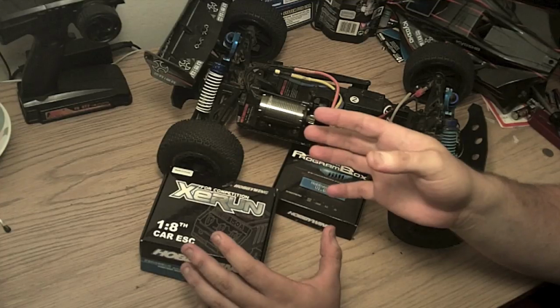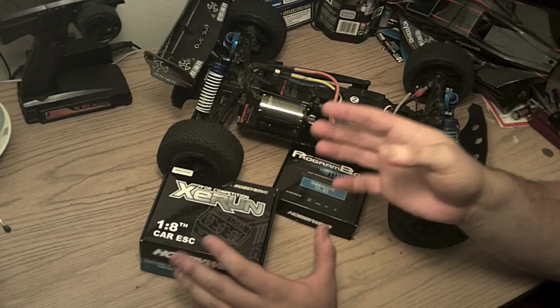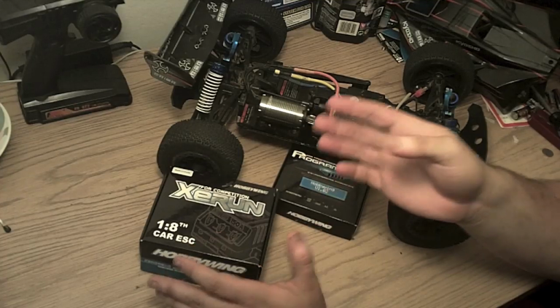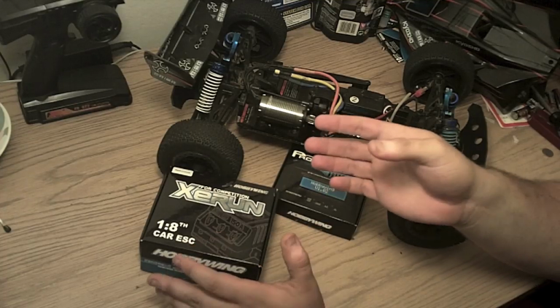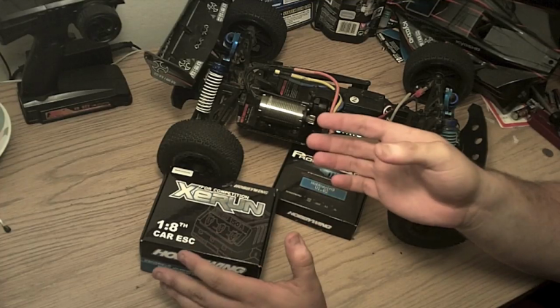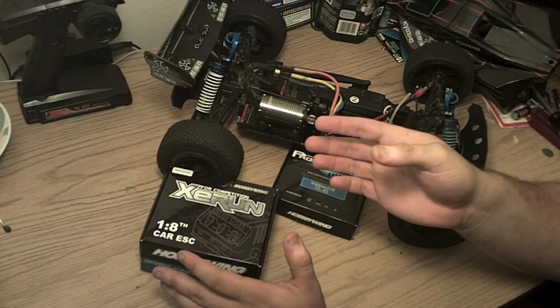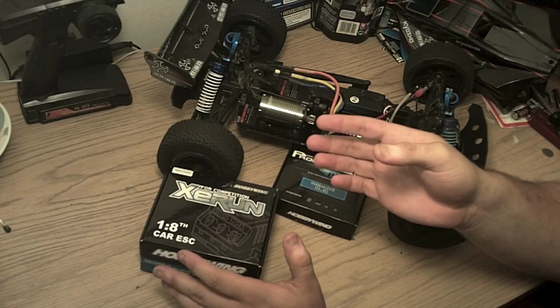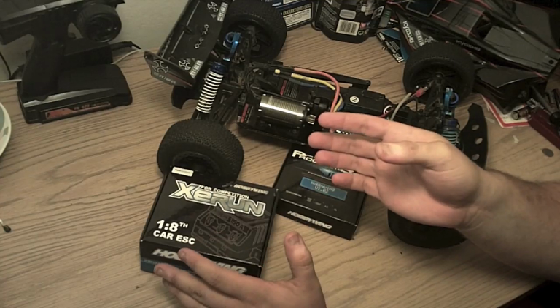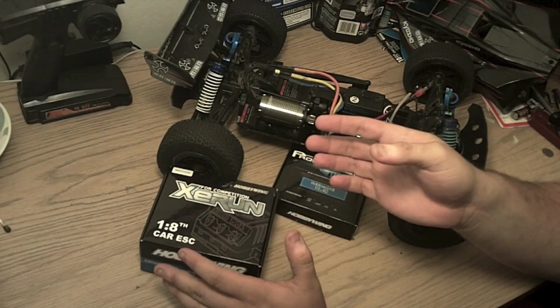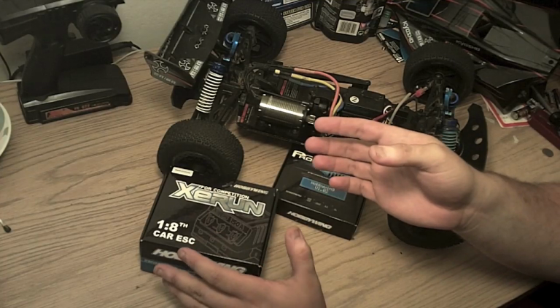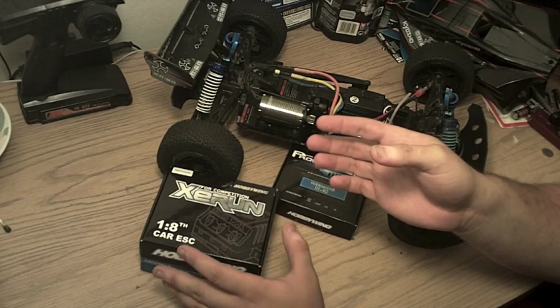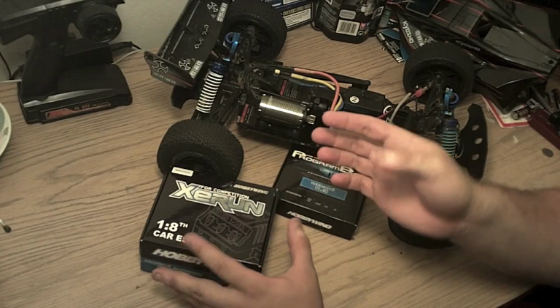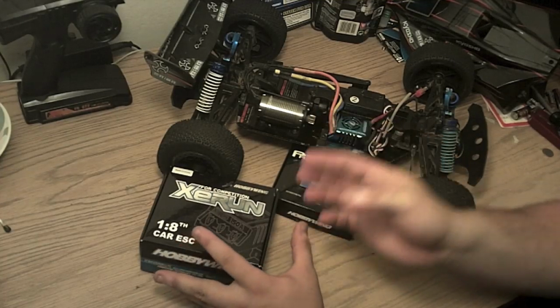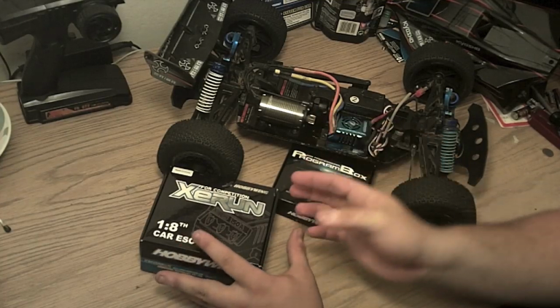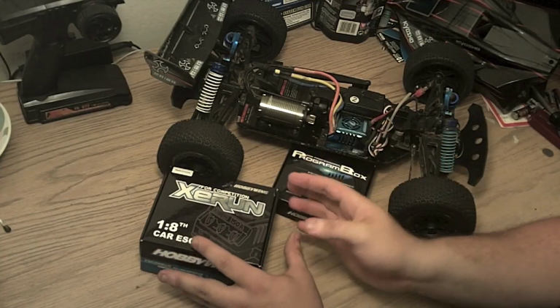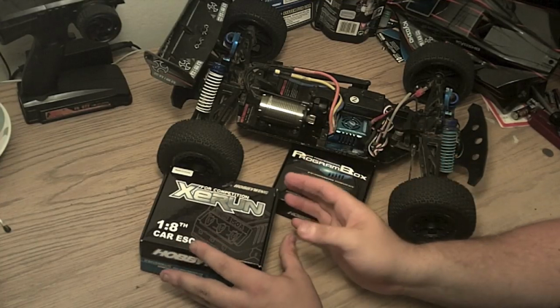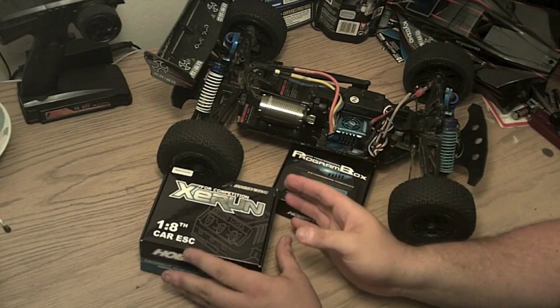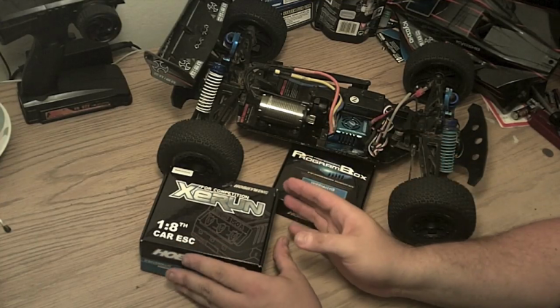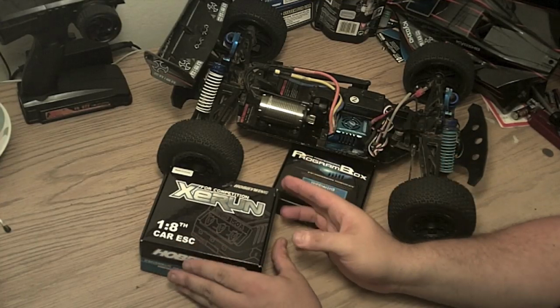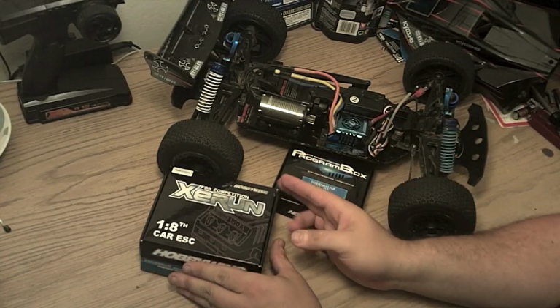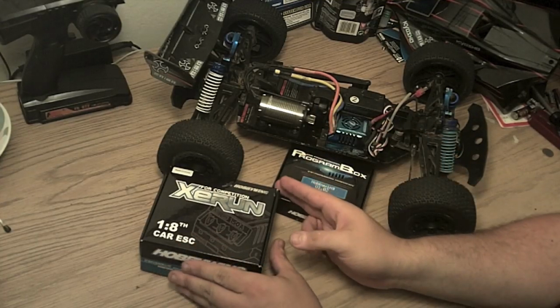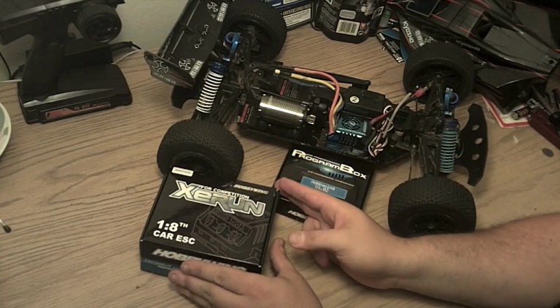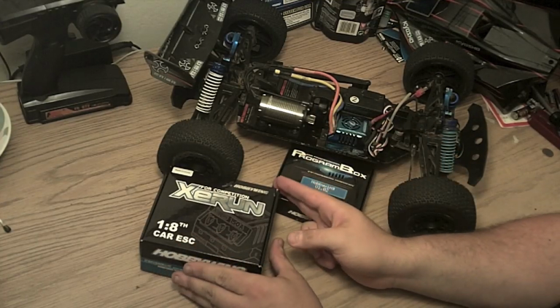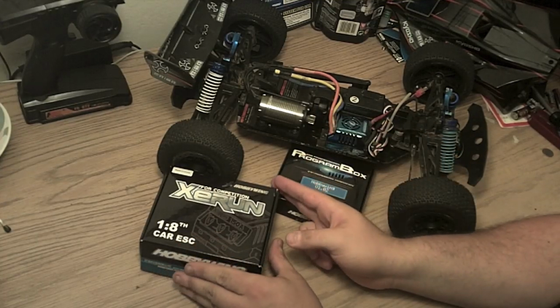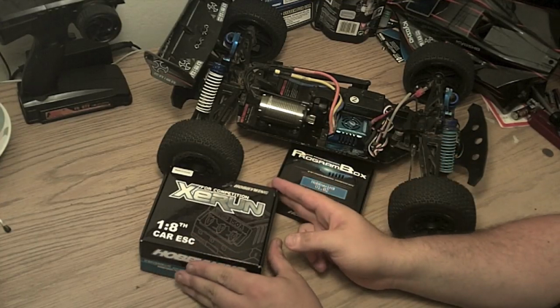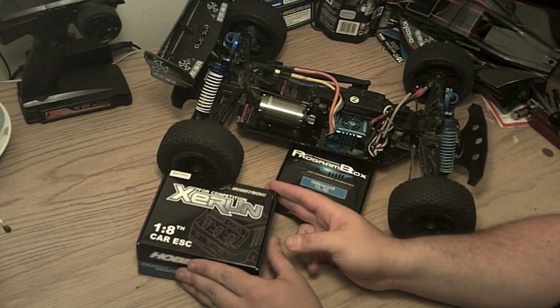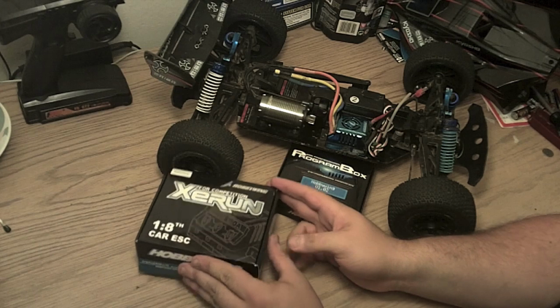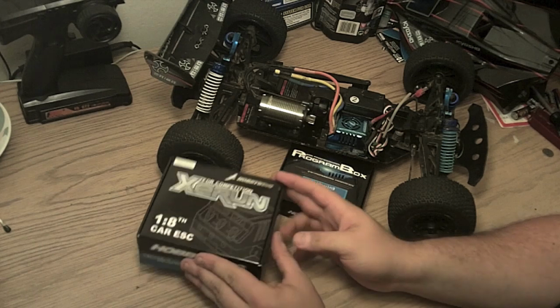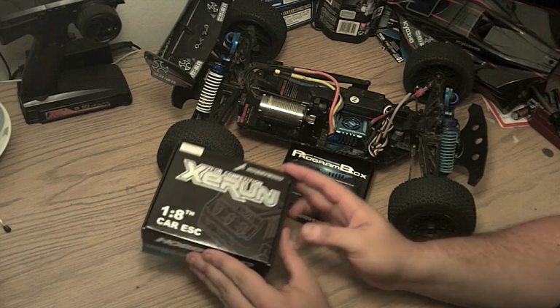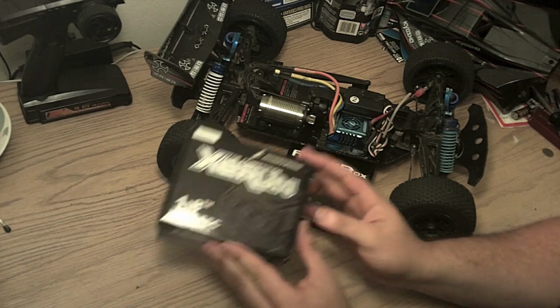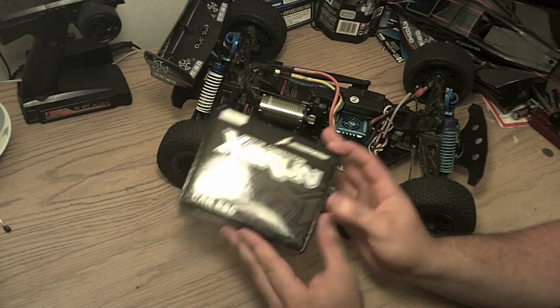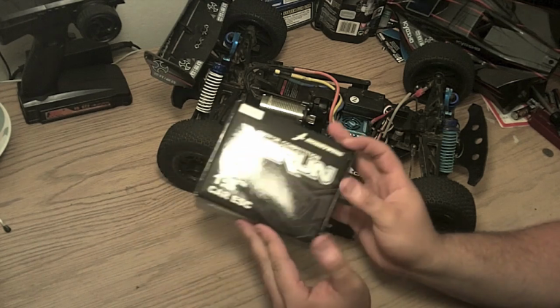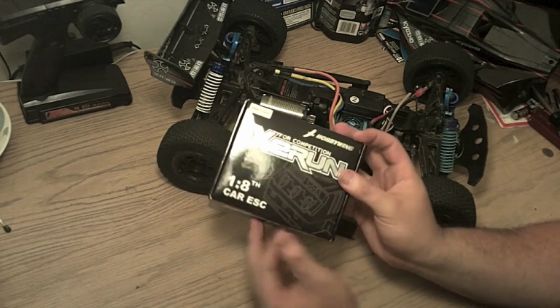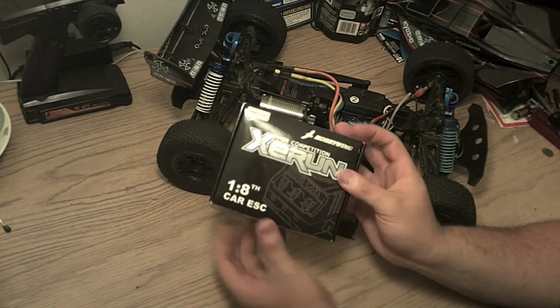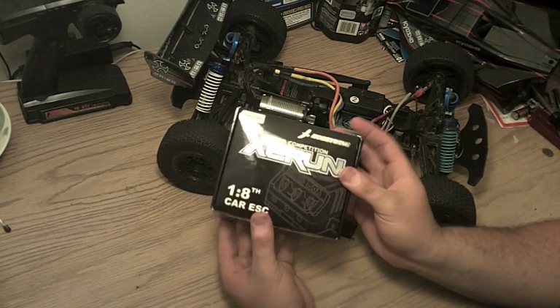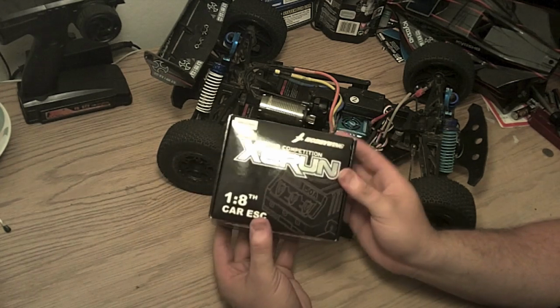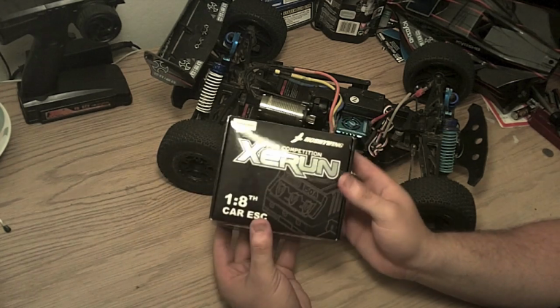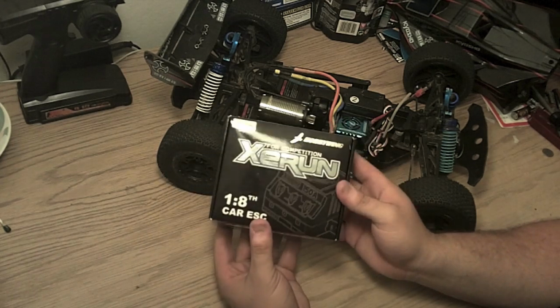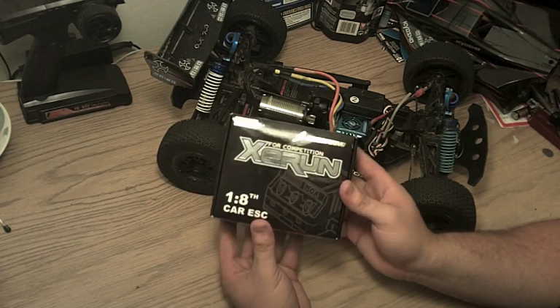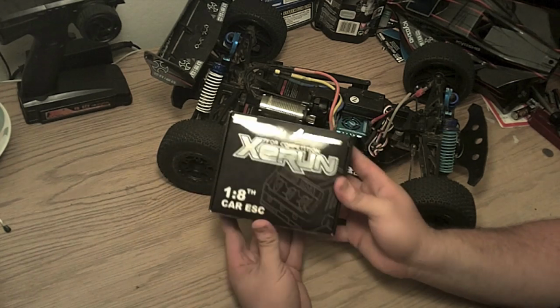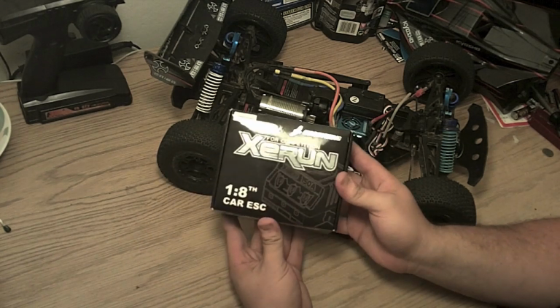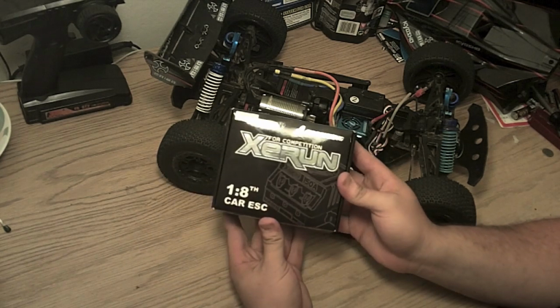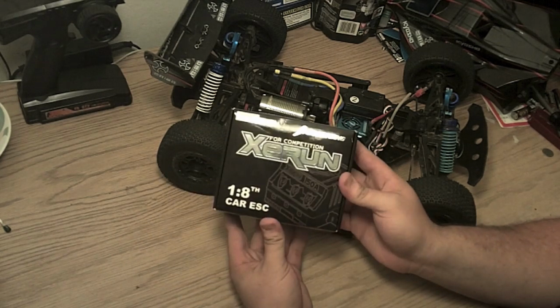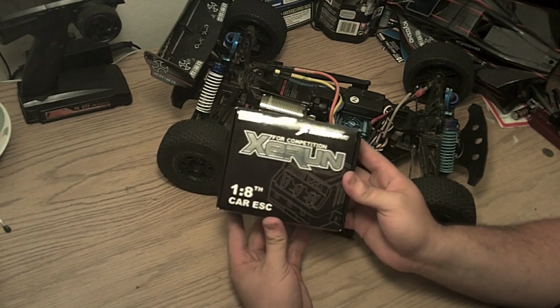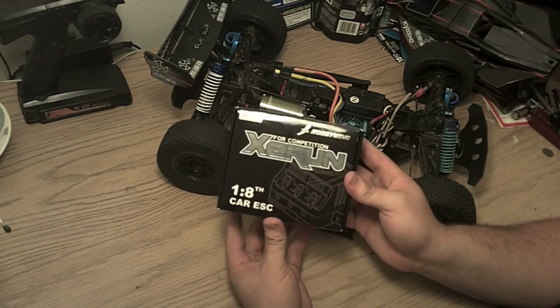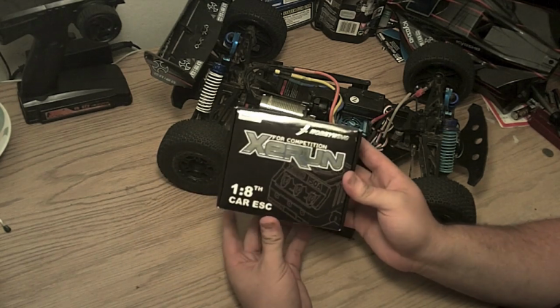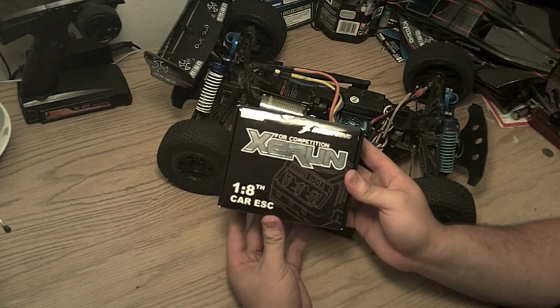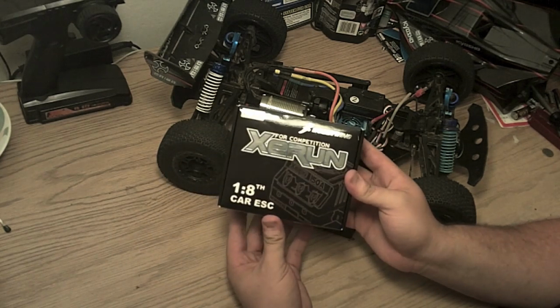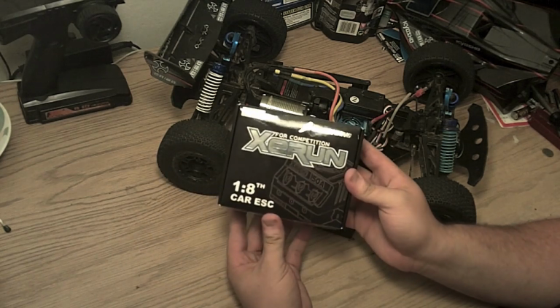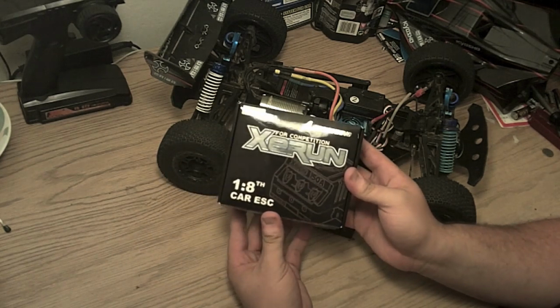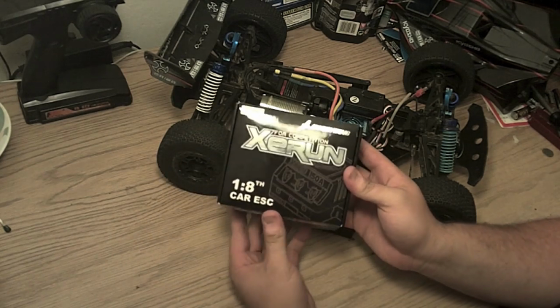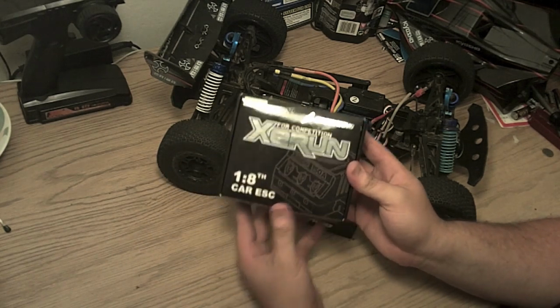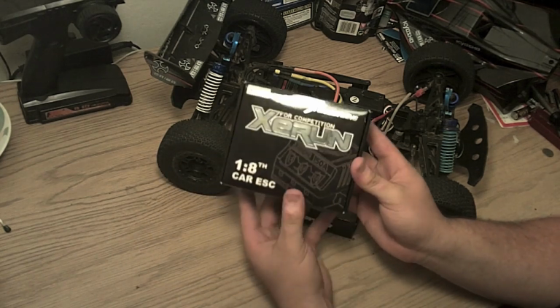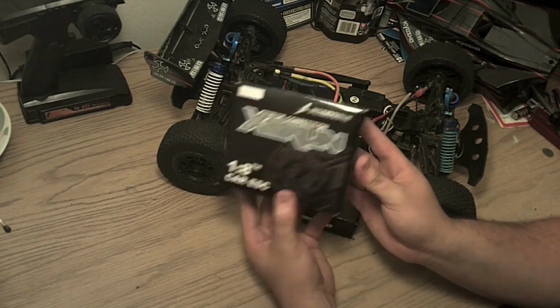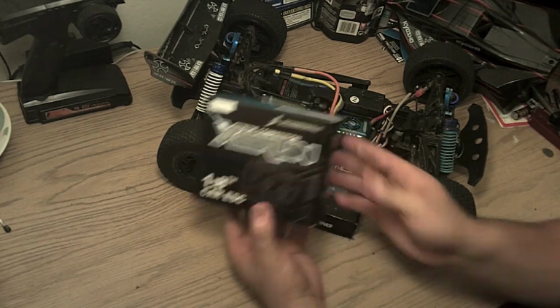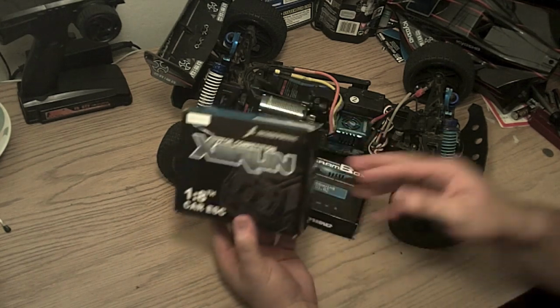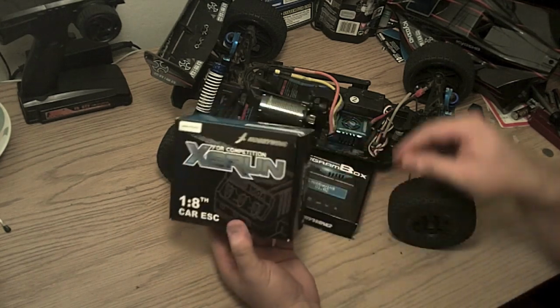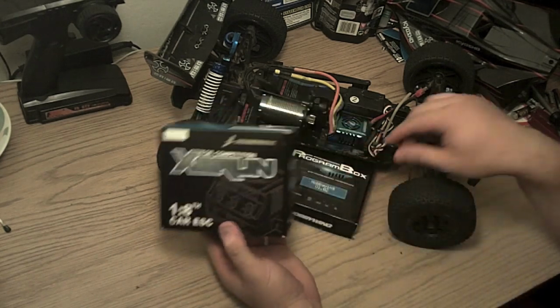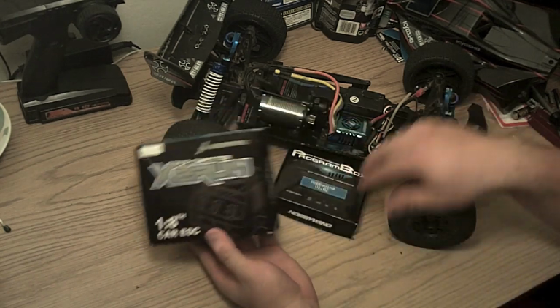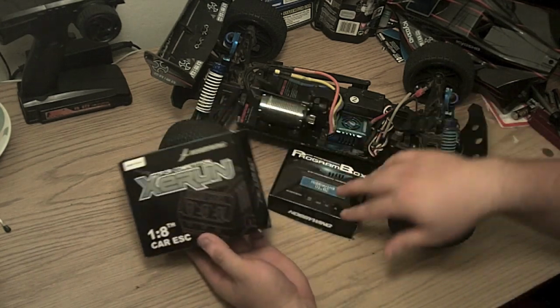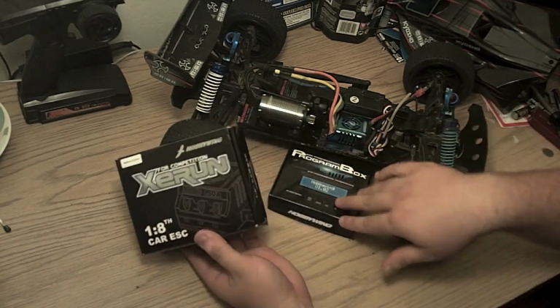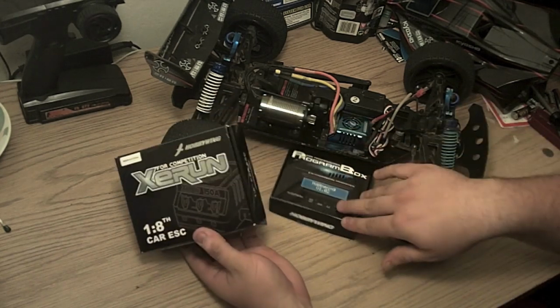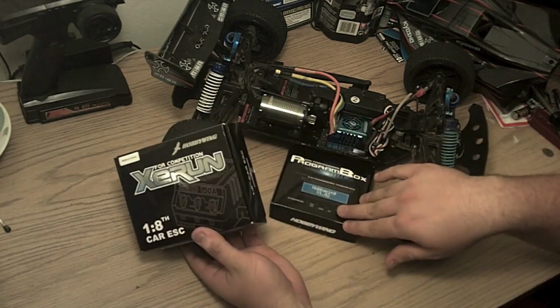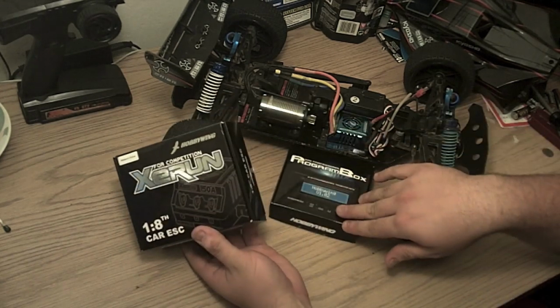Thor Prime here, and I'm going to be reviewing the Hobbywing 80 Amp Speed Control with Programming Card.